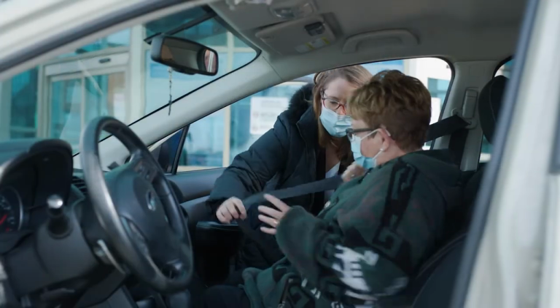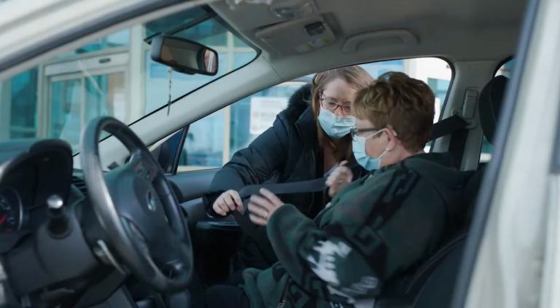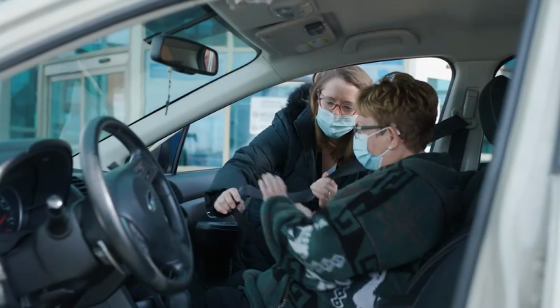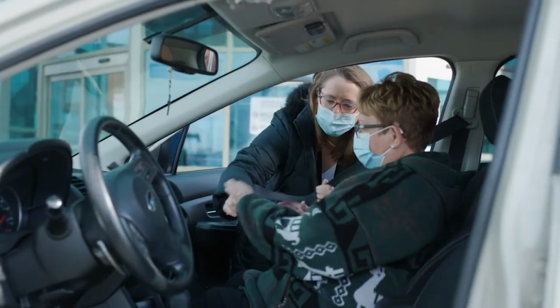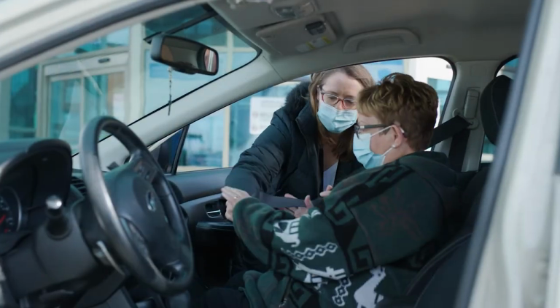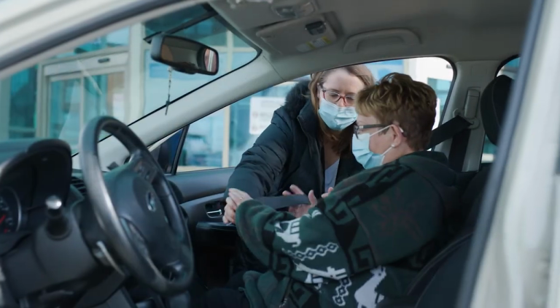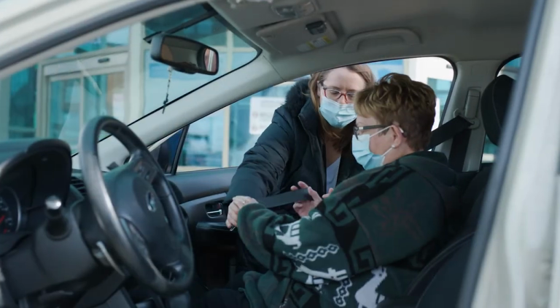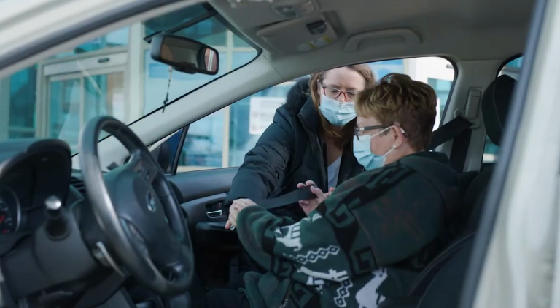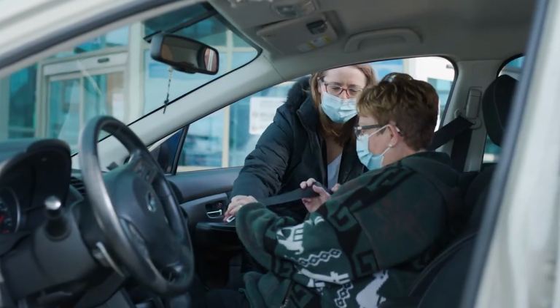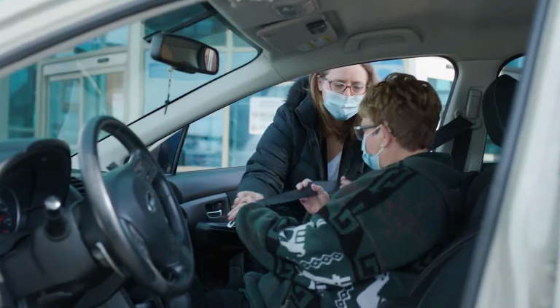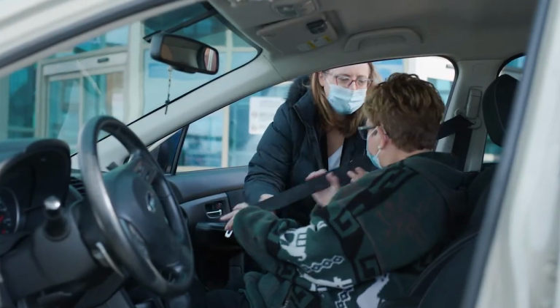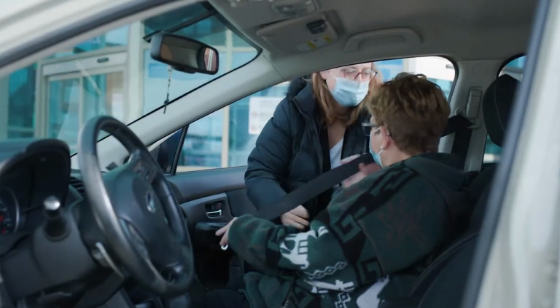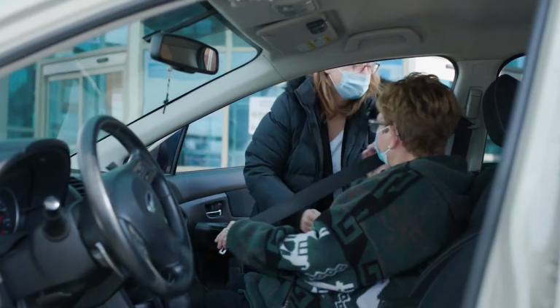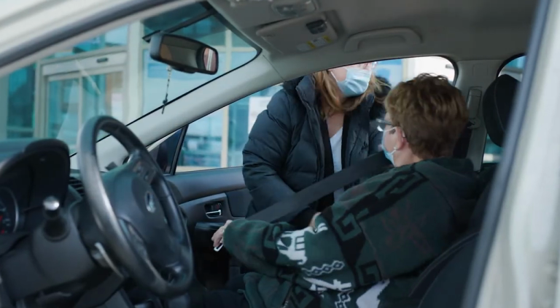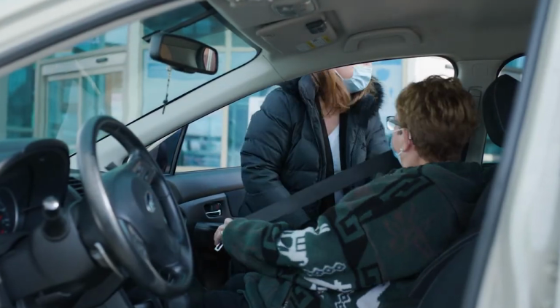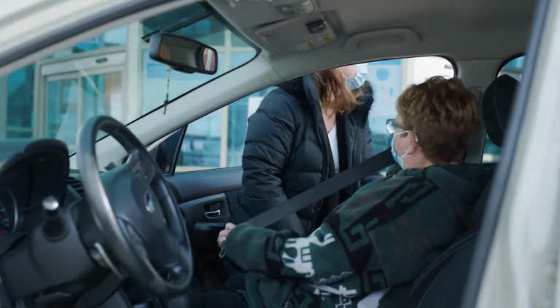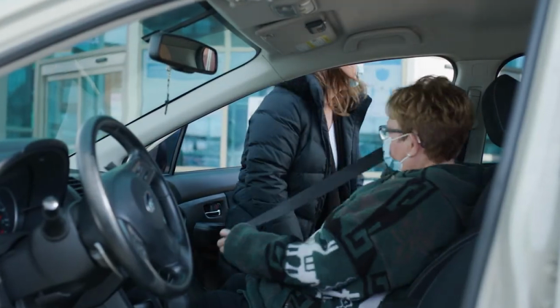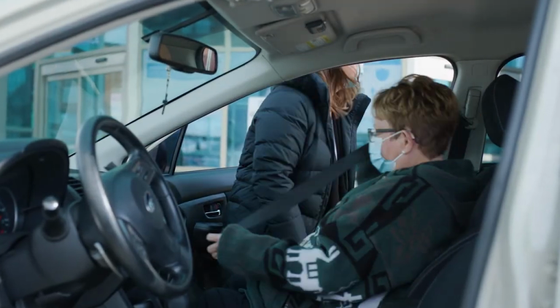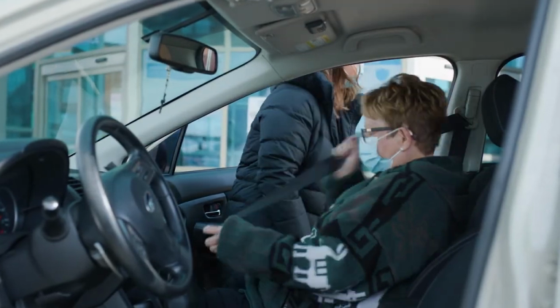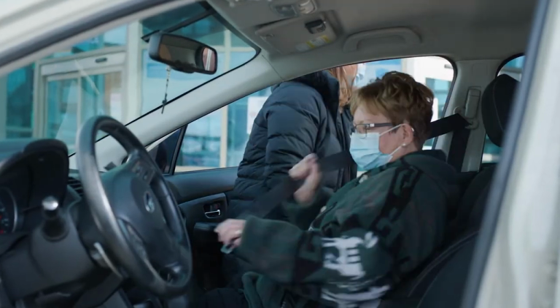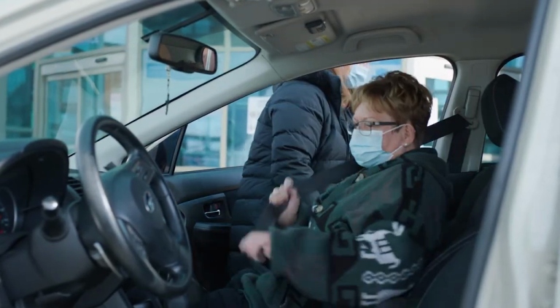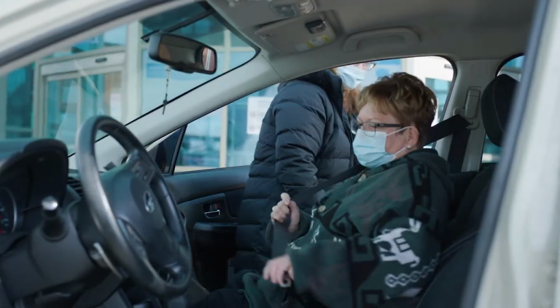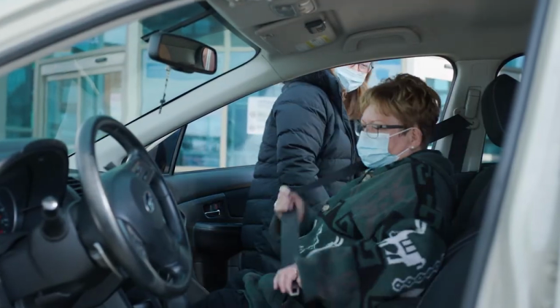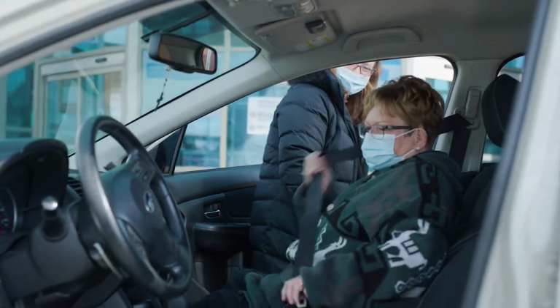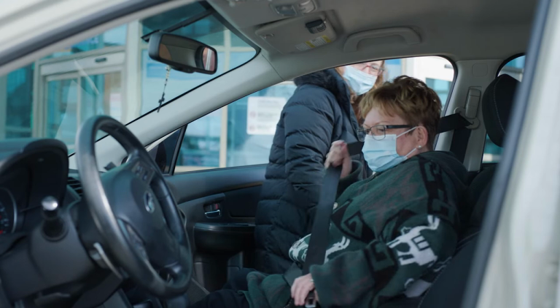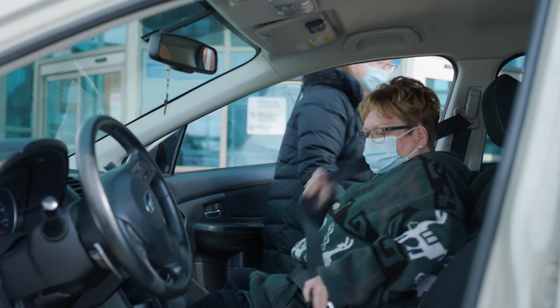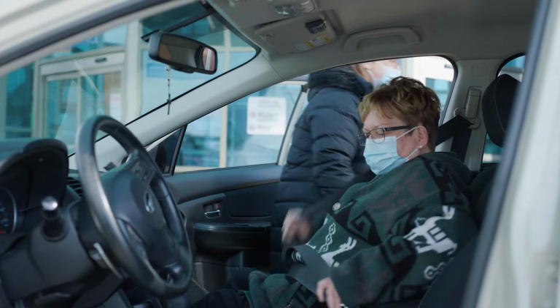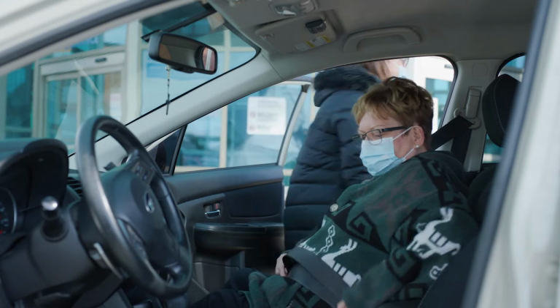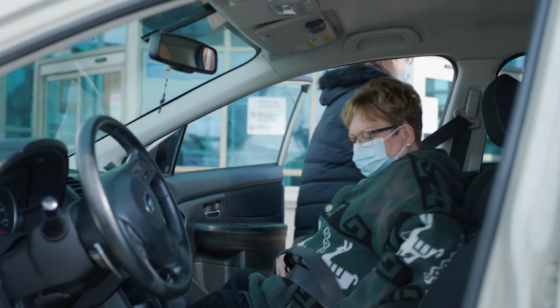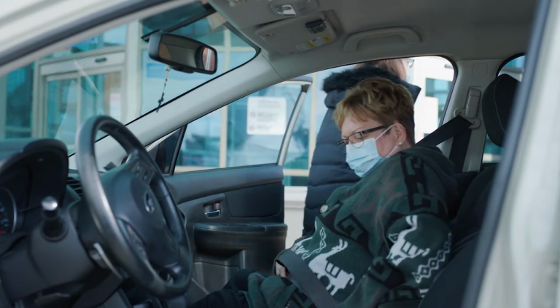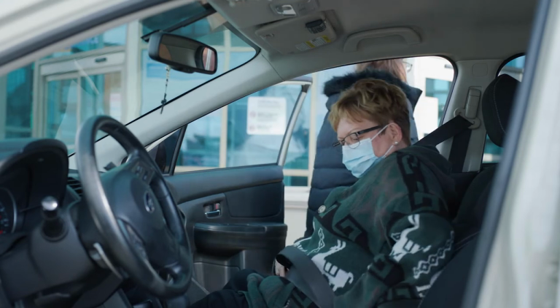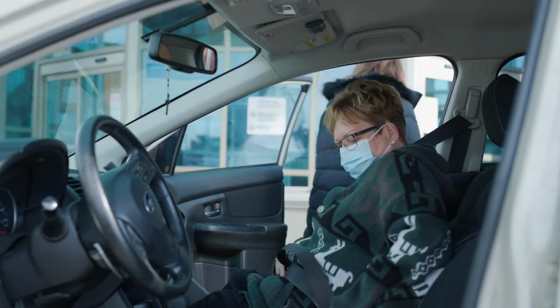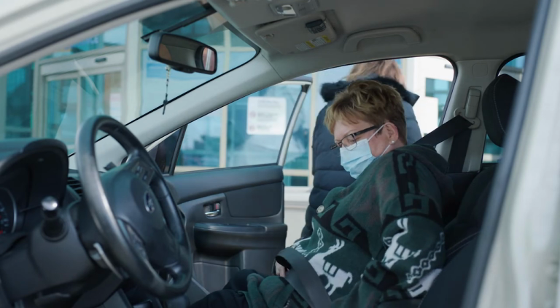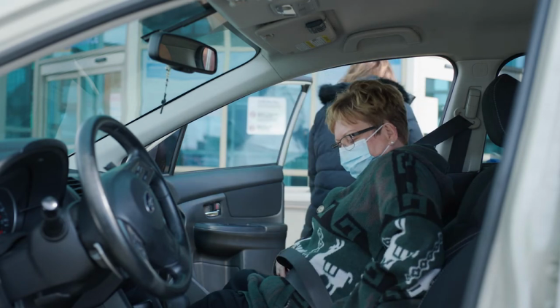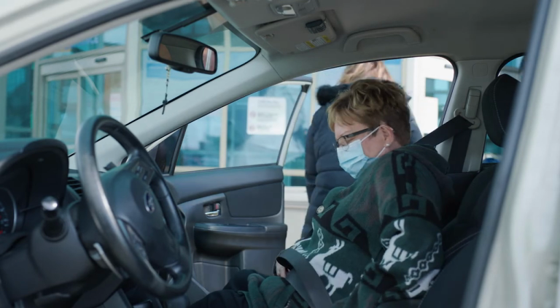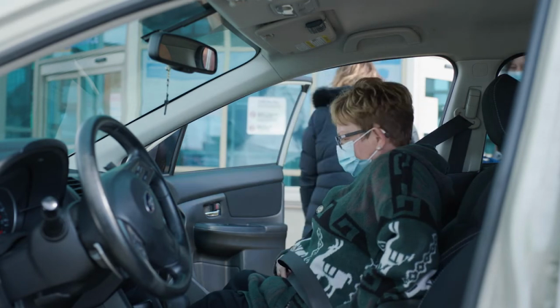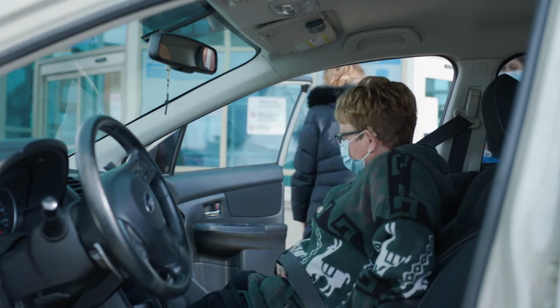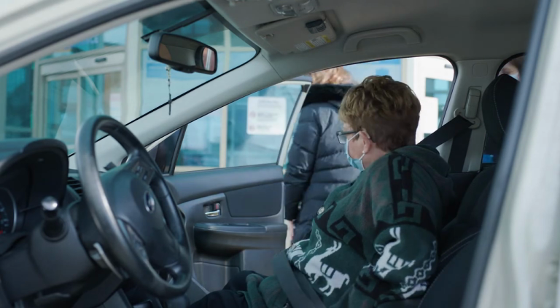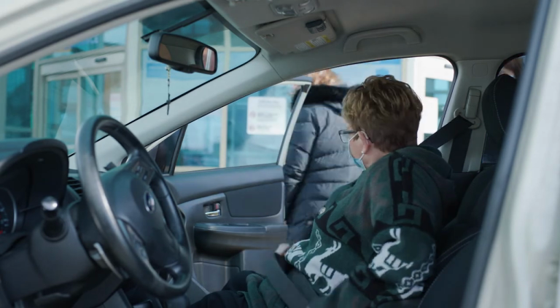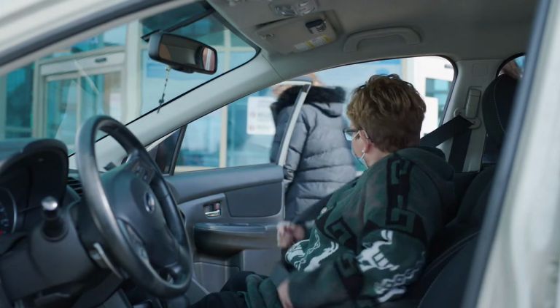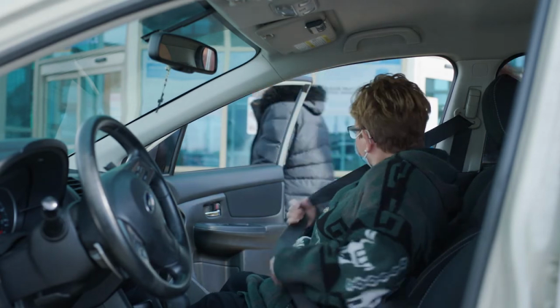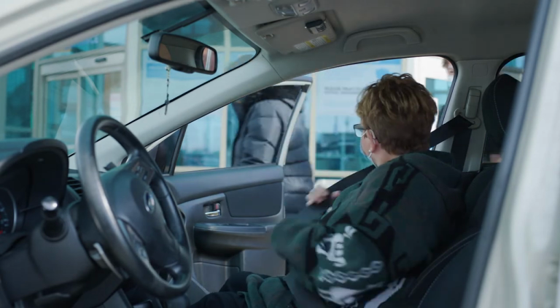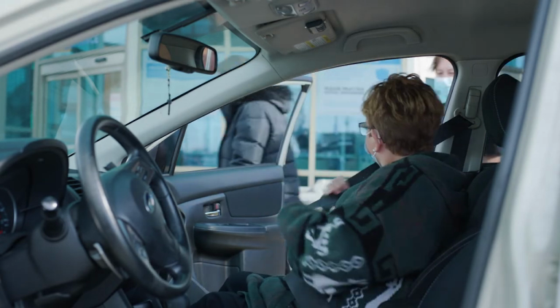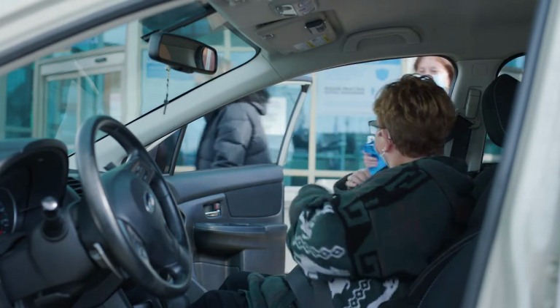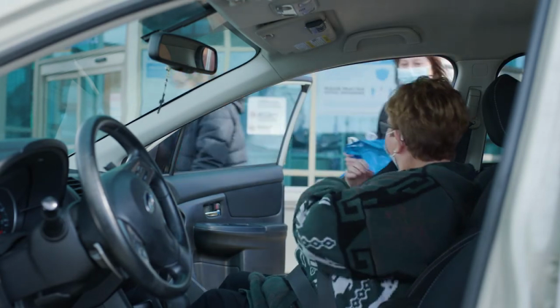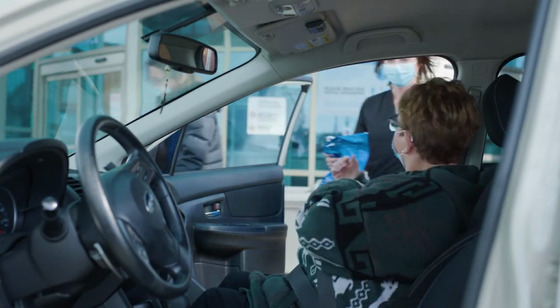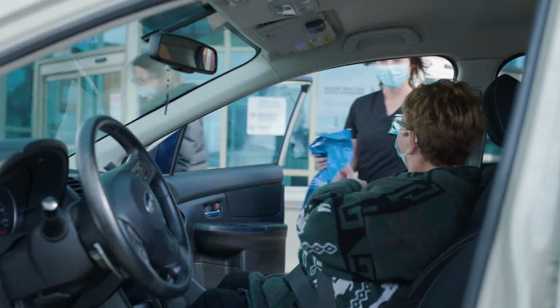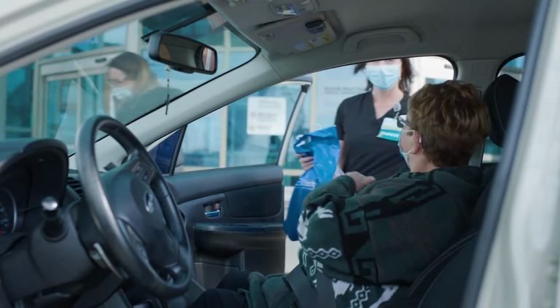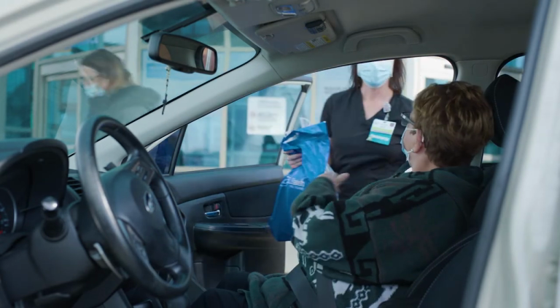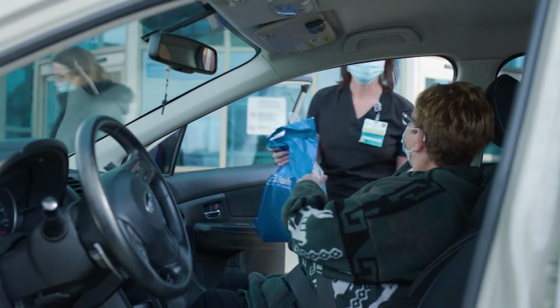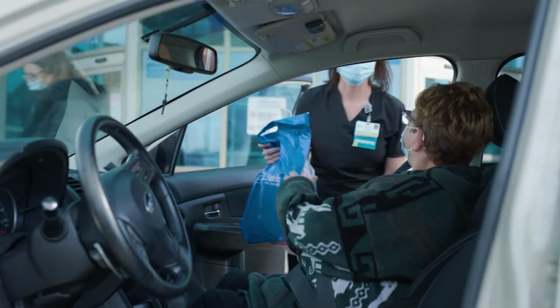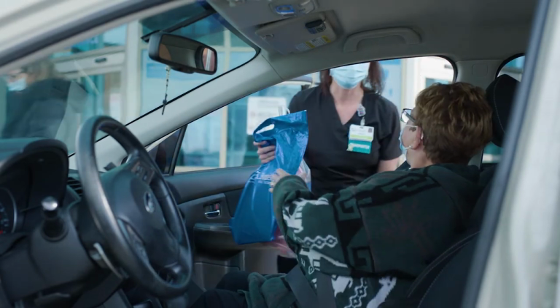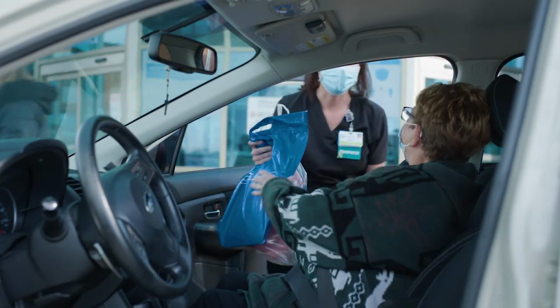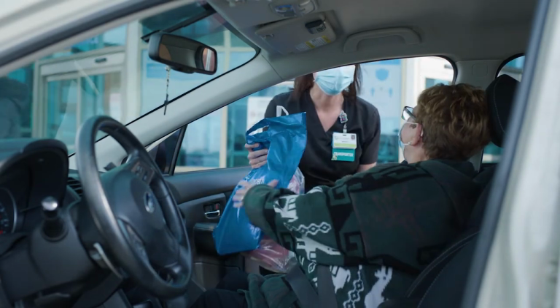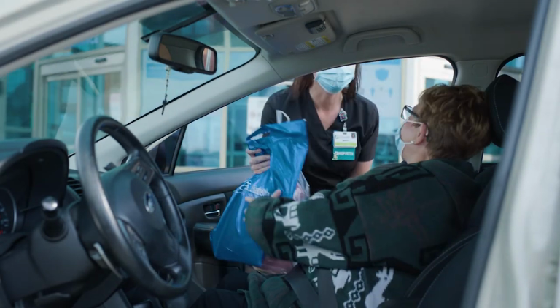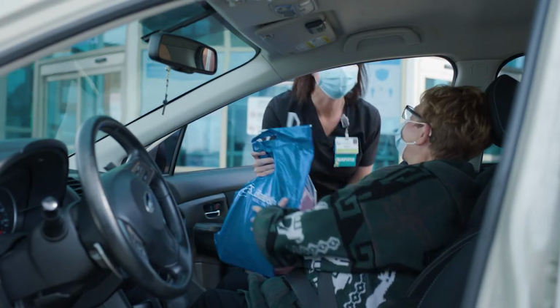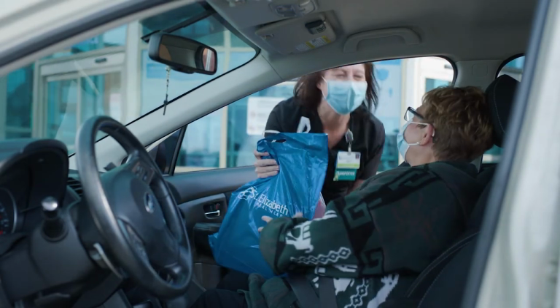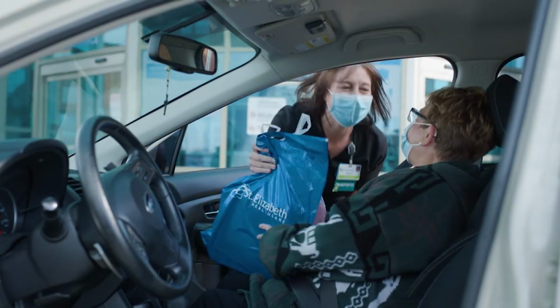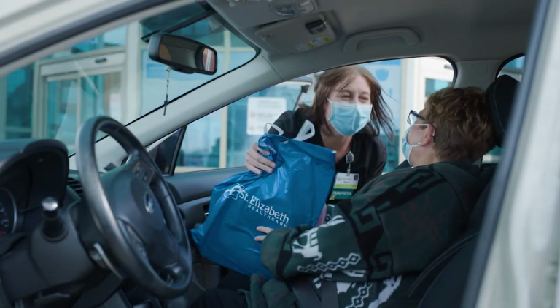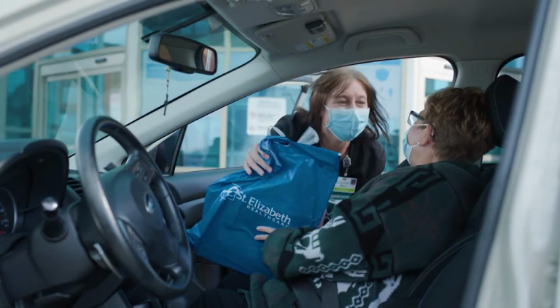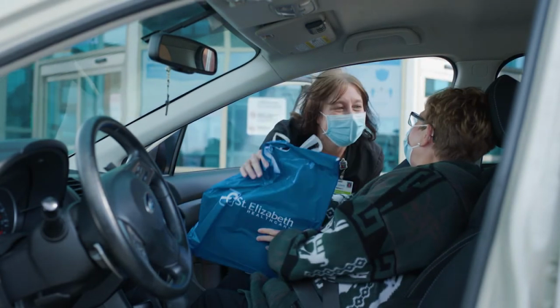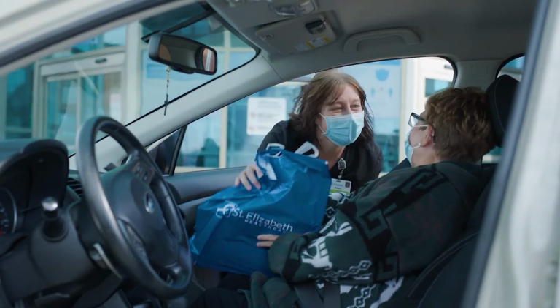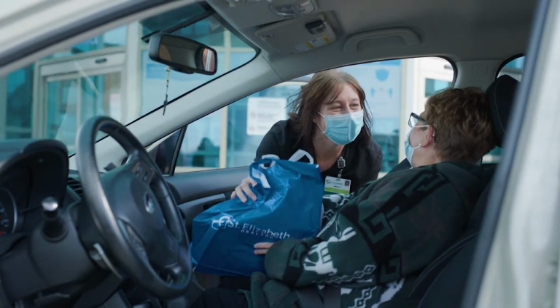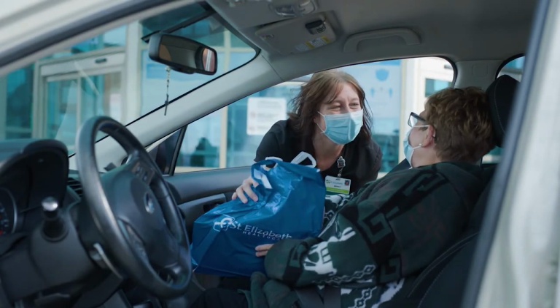Be it a friend, a family member, or a ride from a professional transport service, having your transportation lined up in advance will help speed up your discharge process.